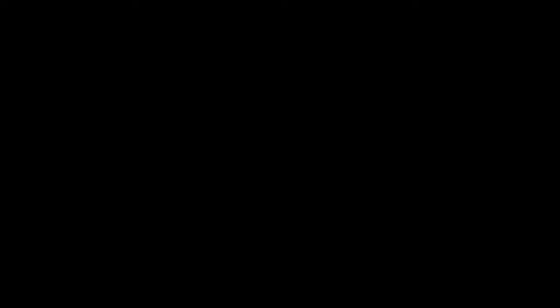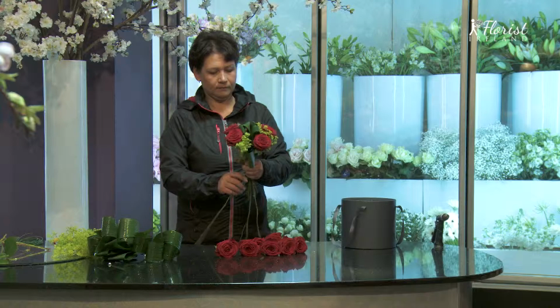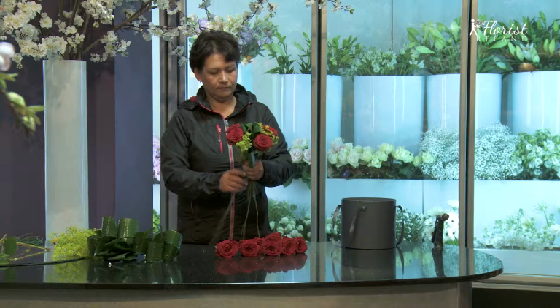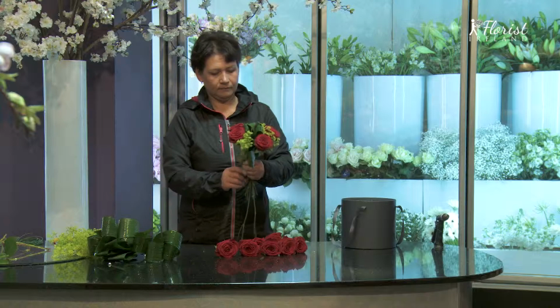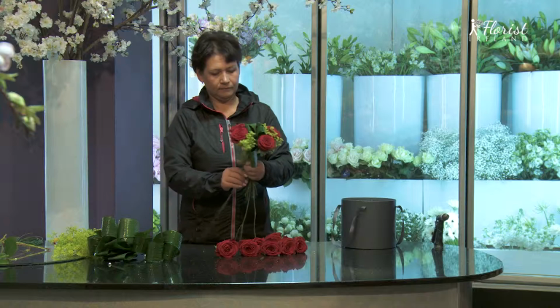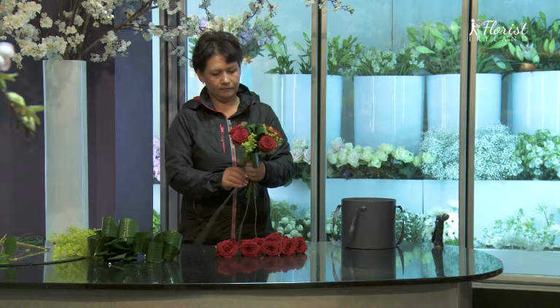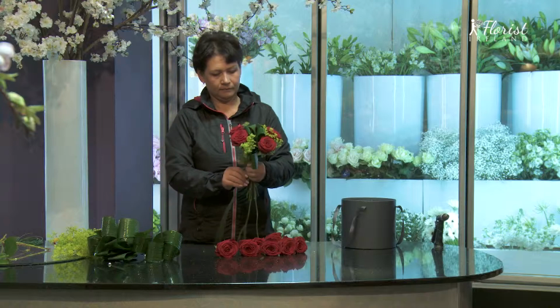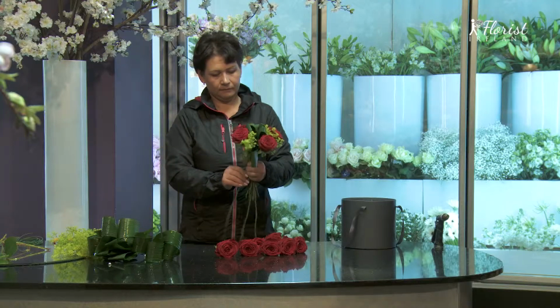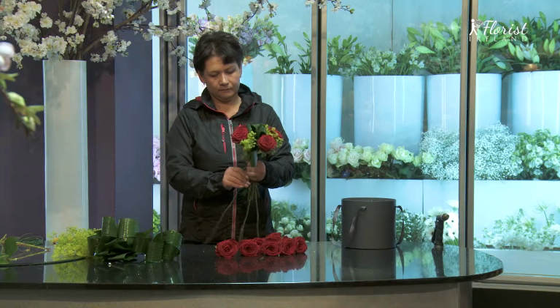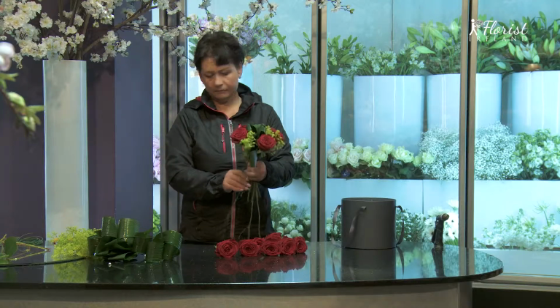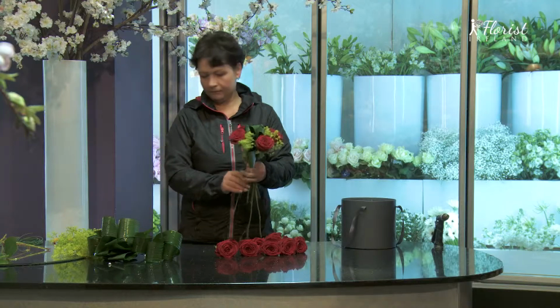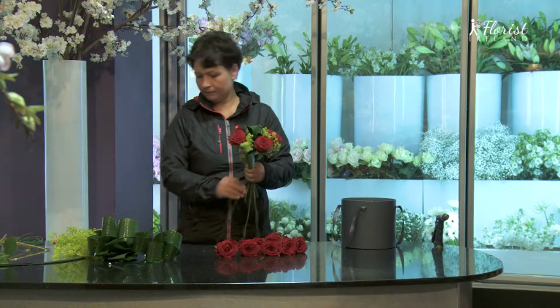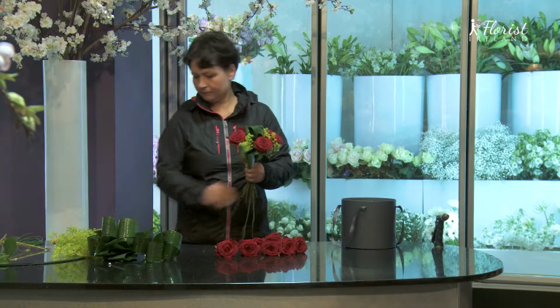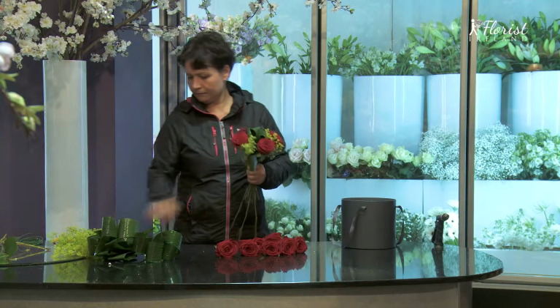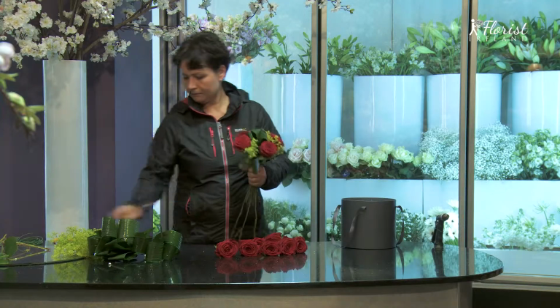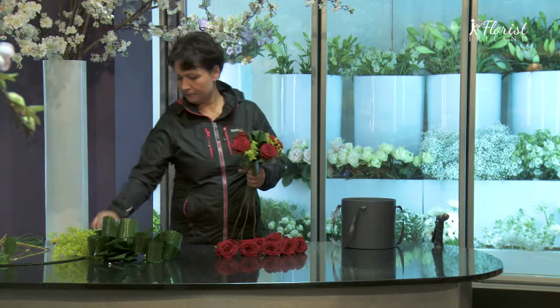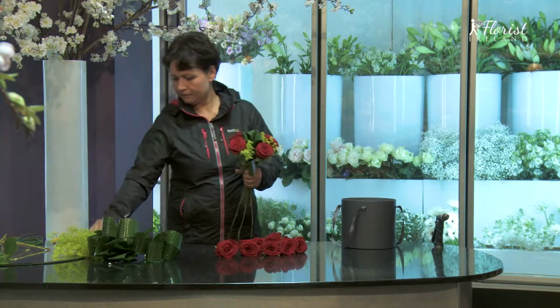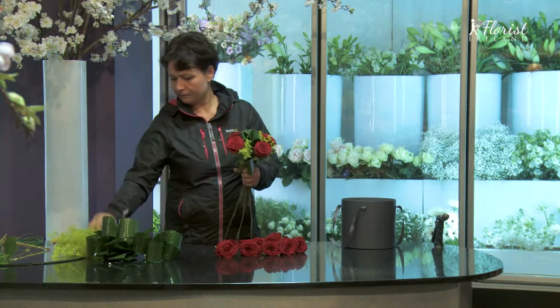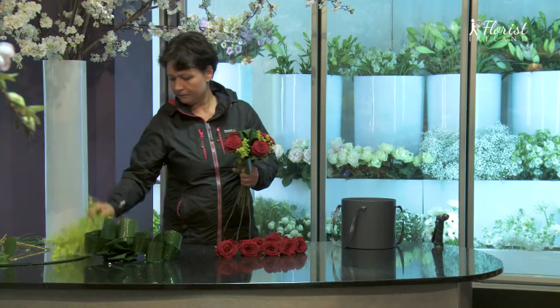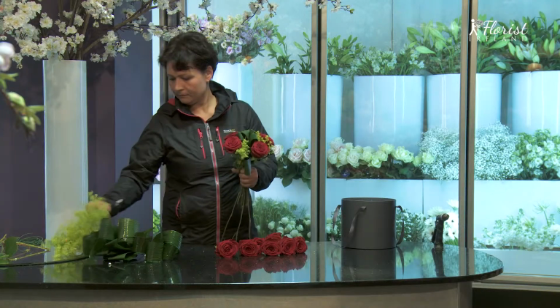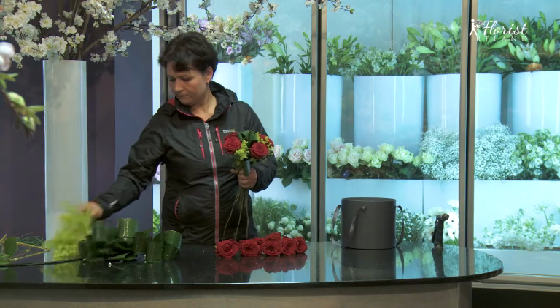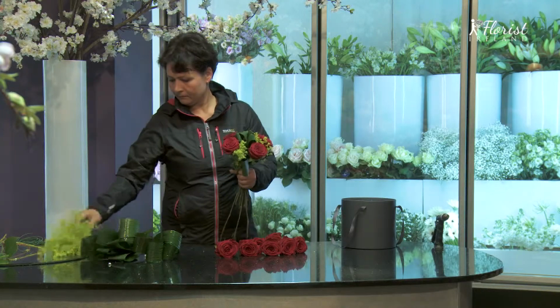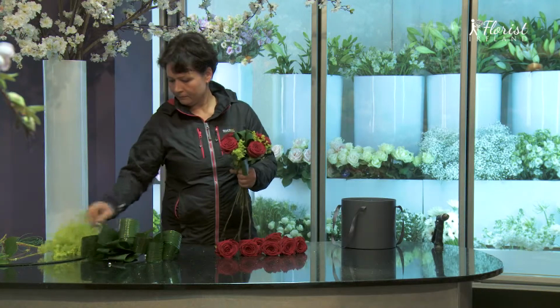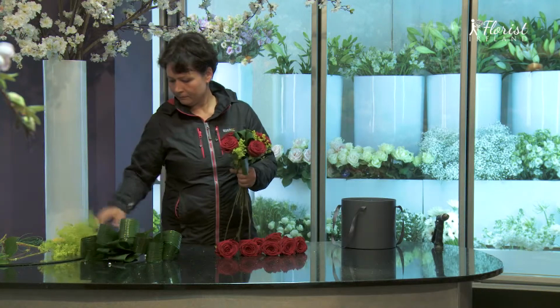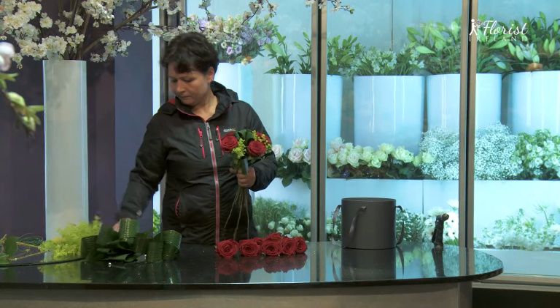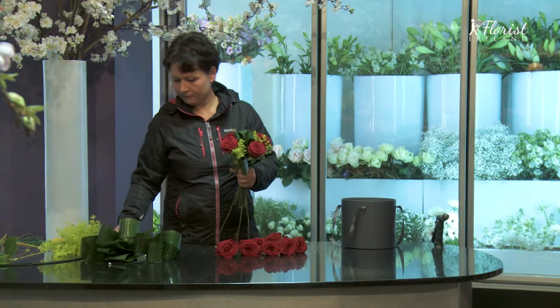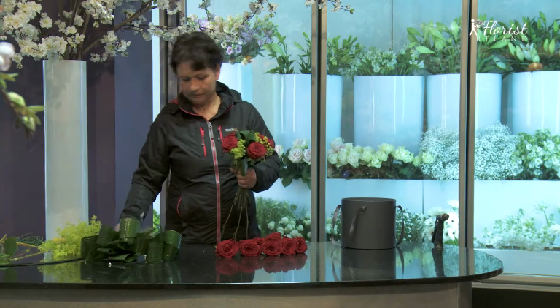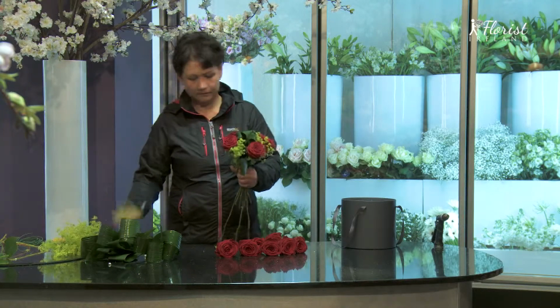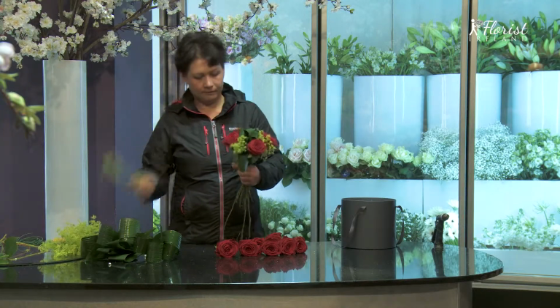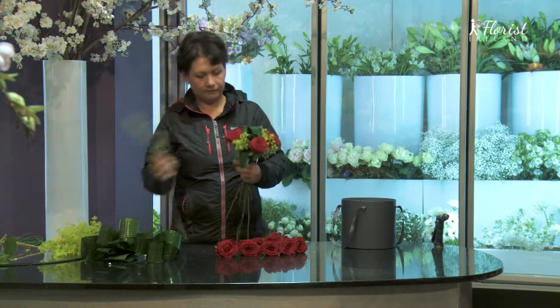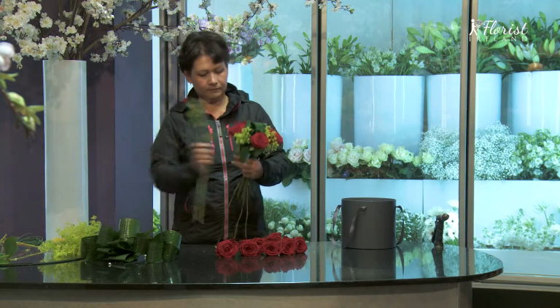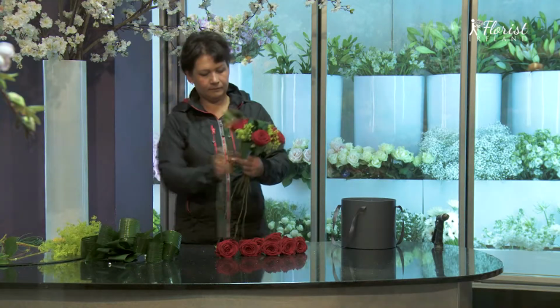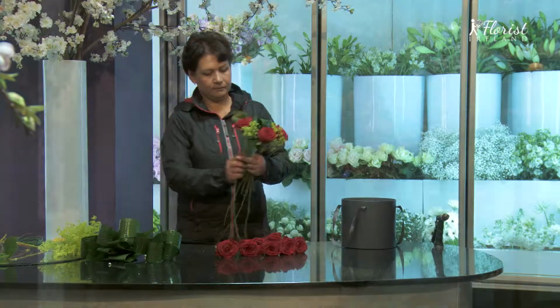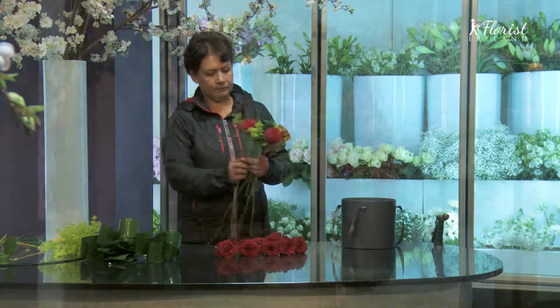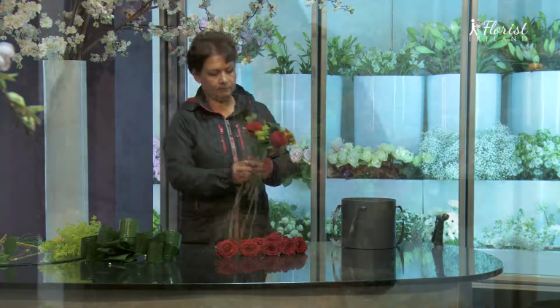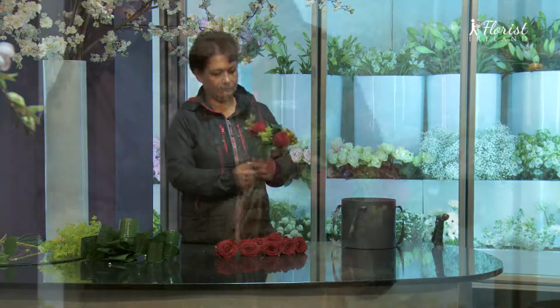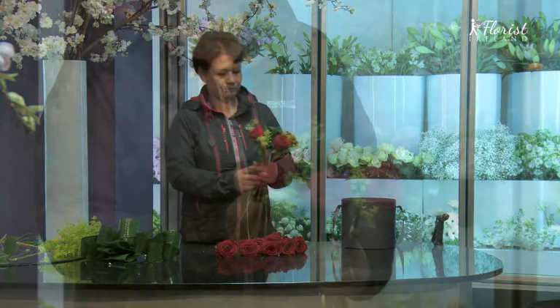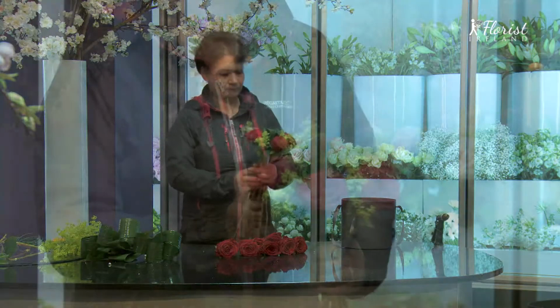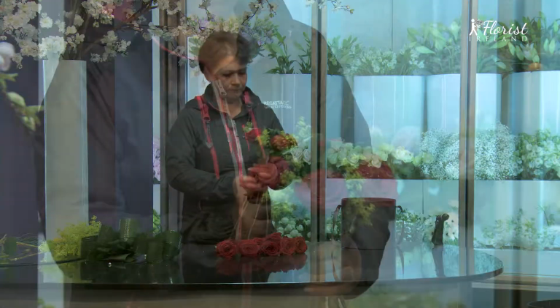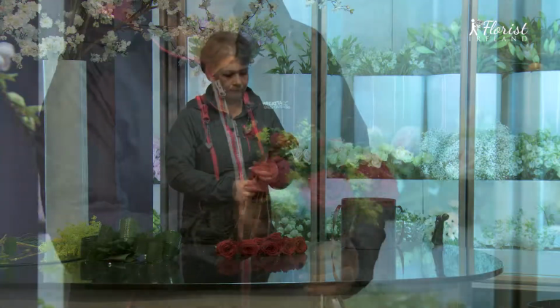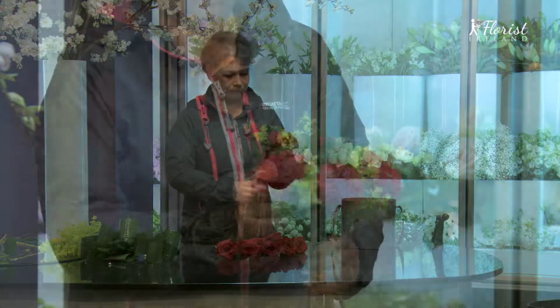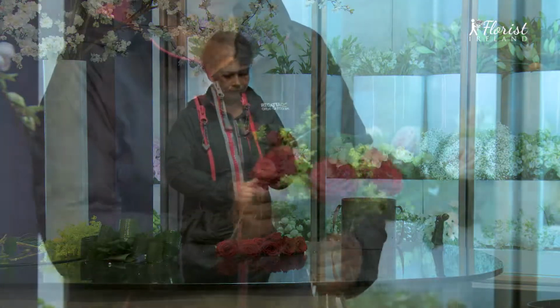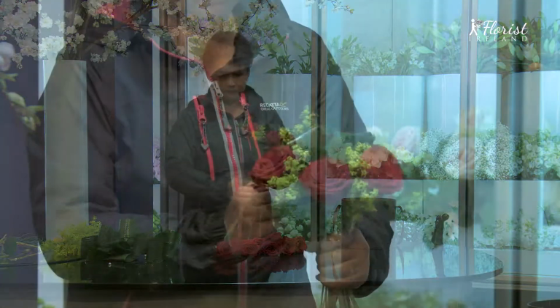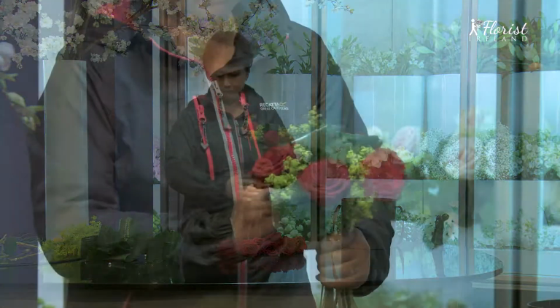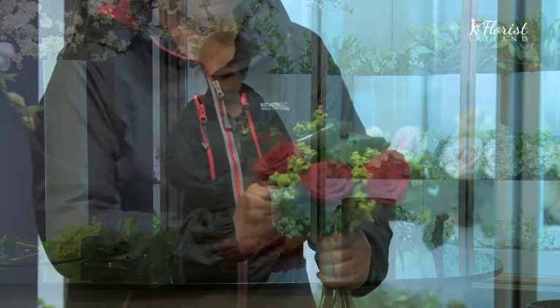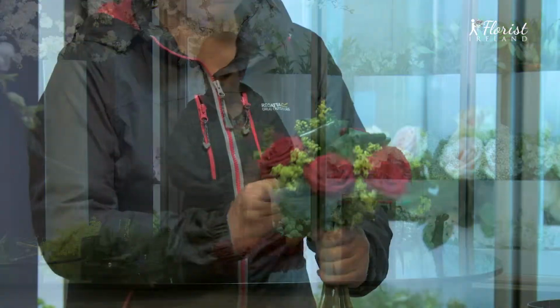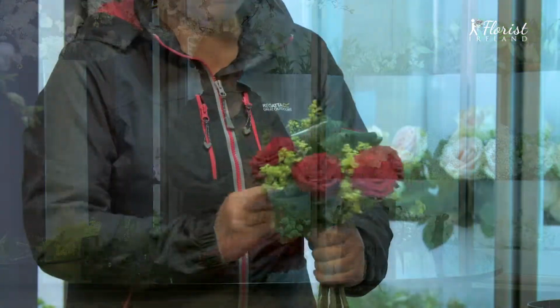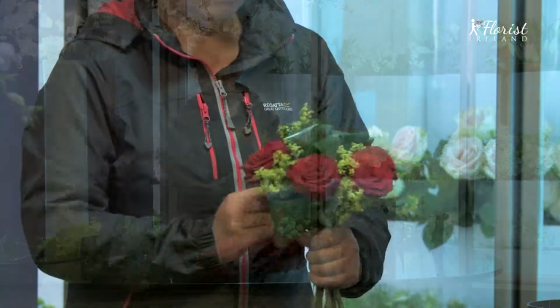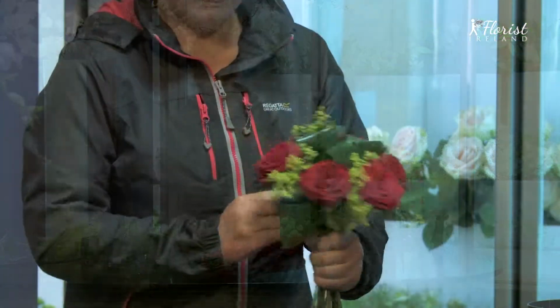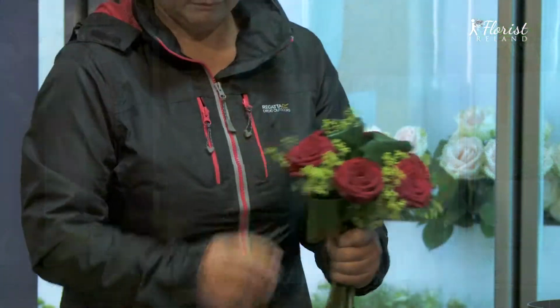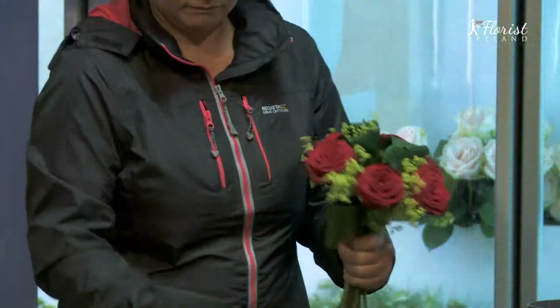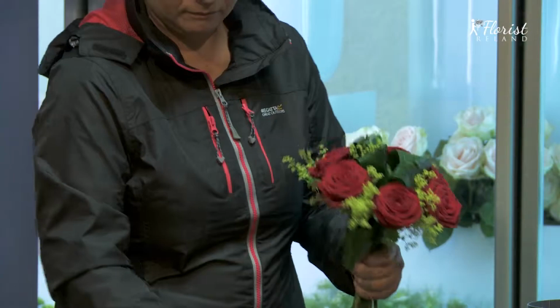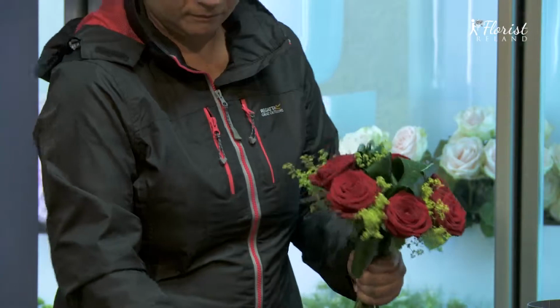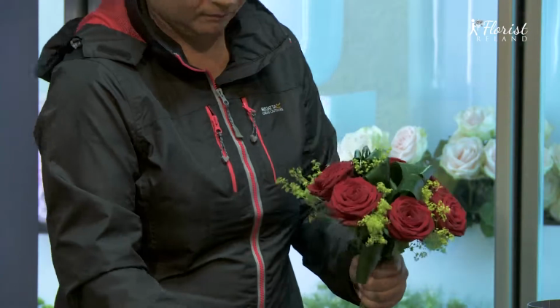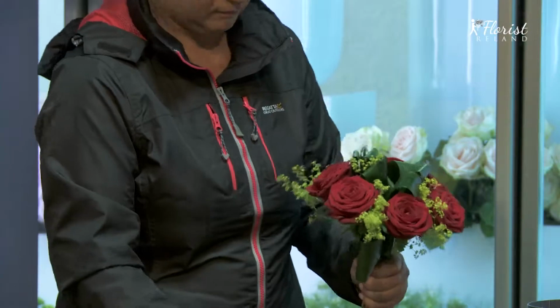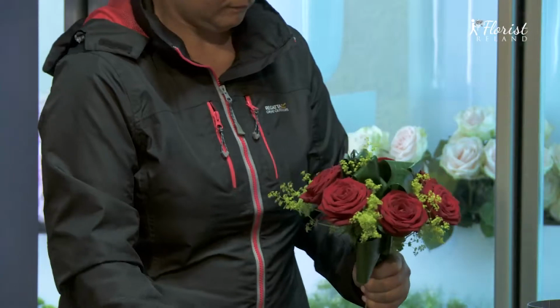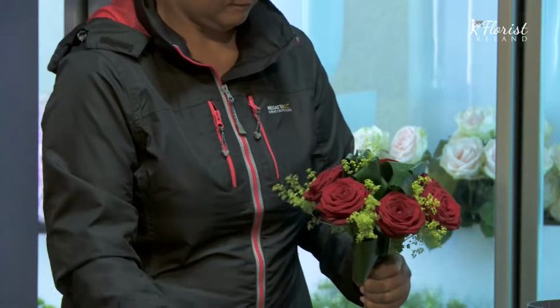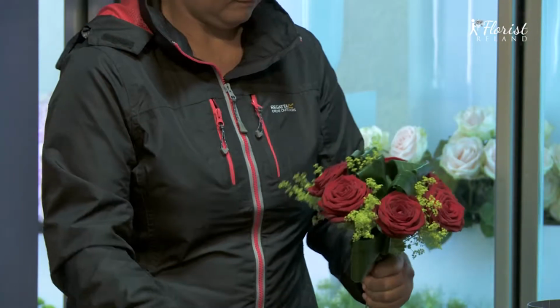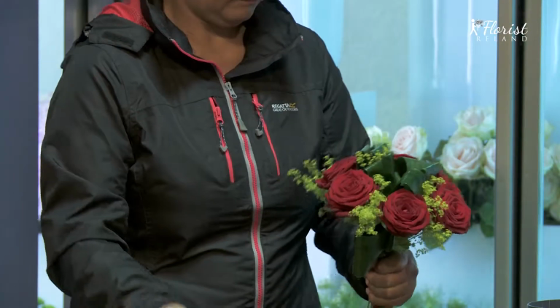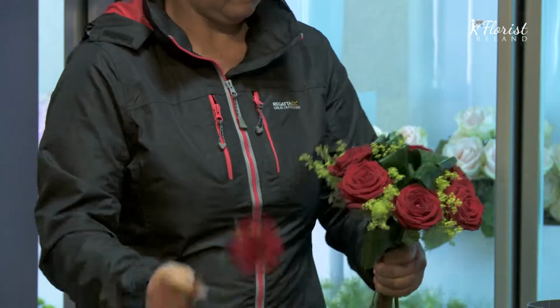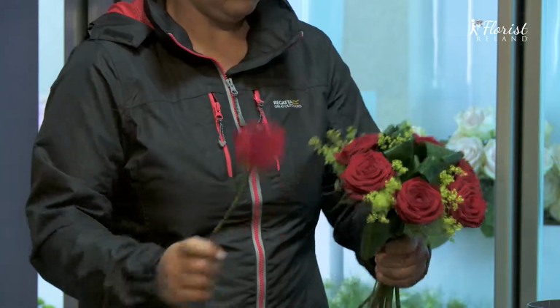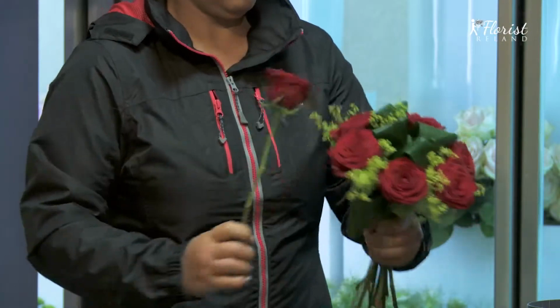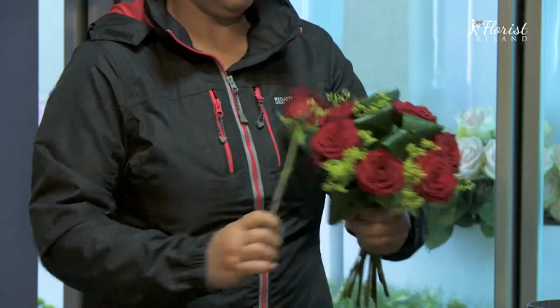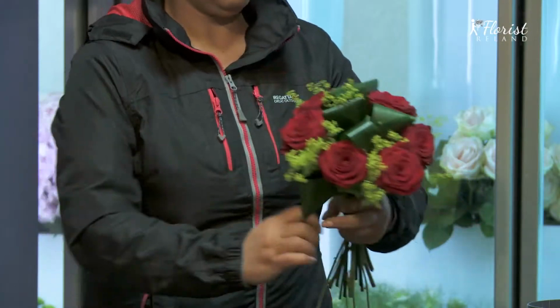Hi there, this is Alanna. She's one of our expert in-house florists.